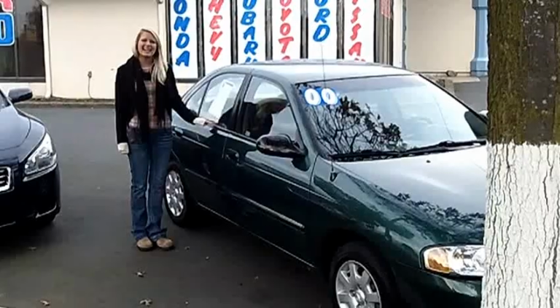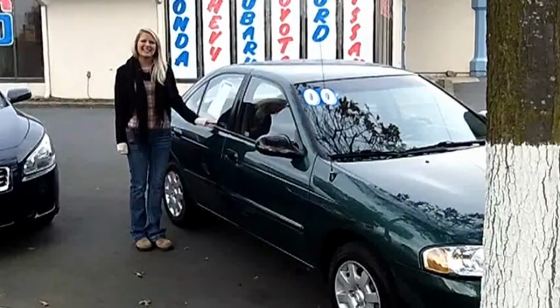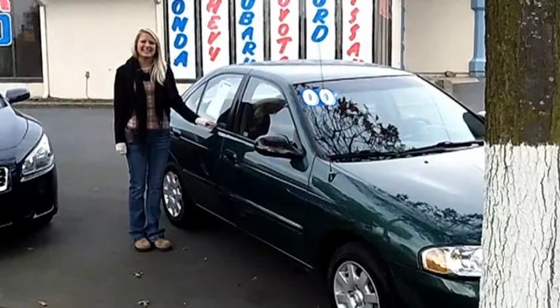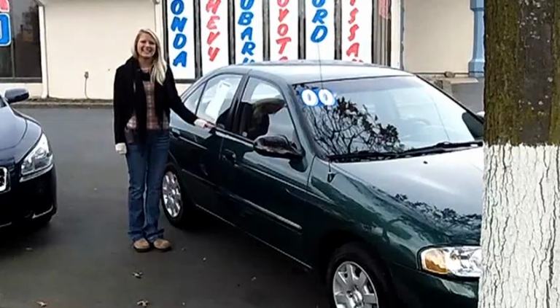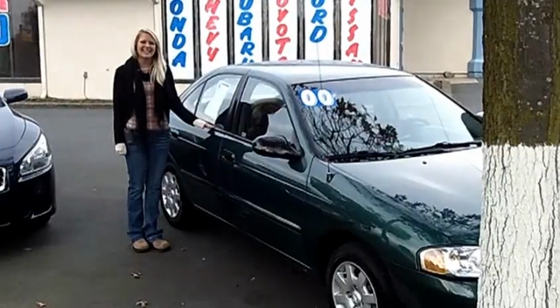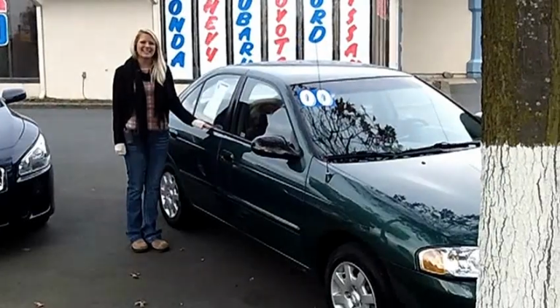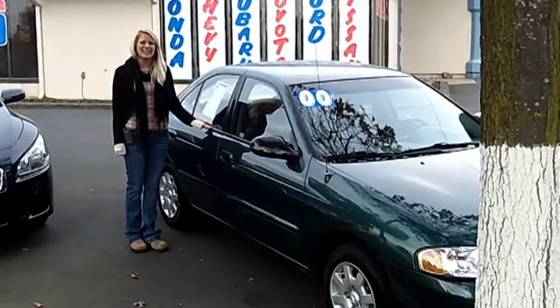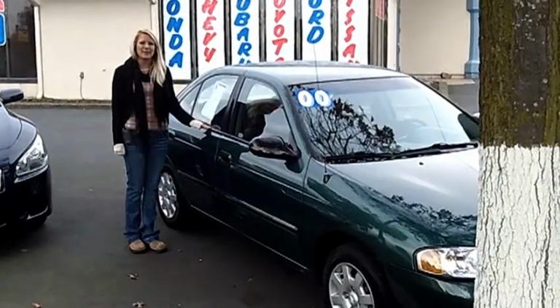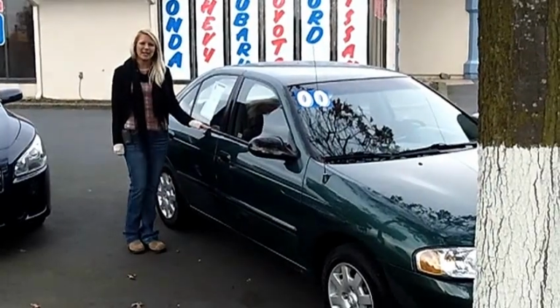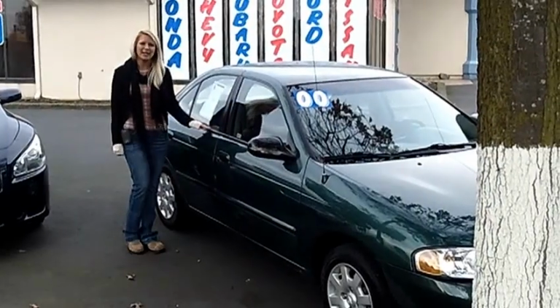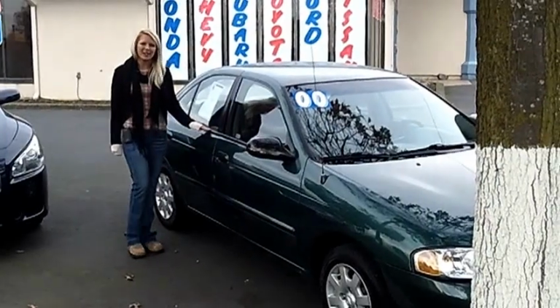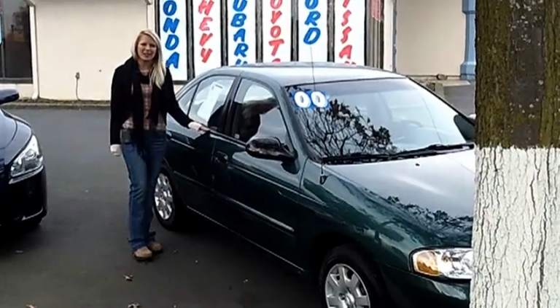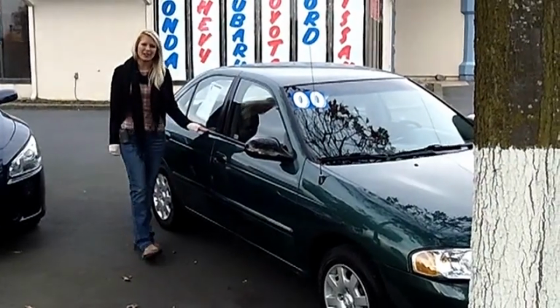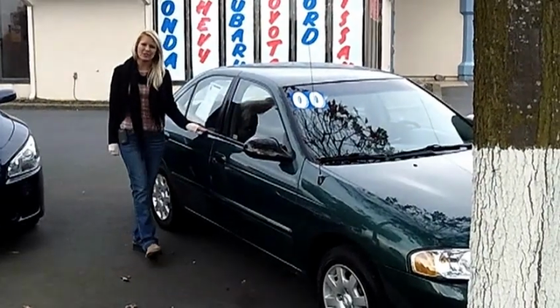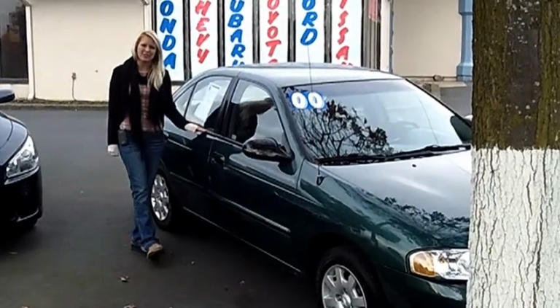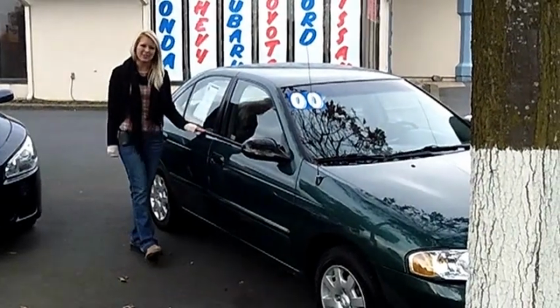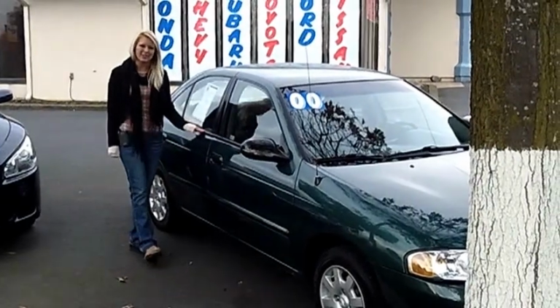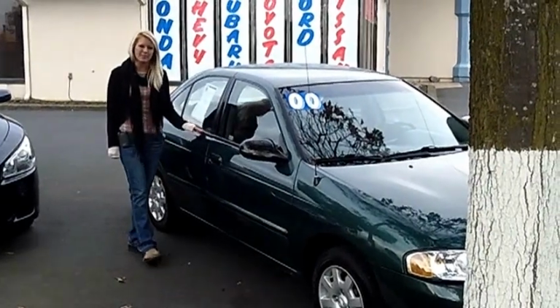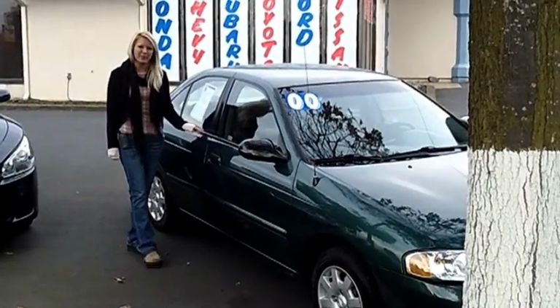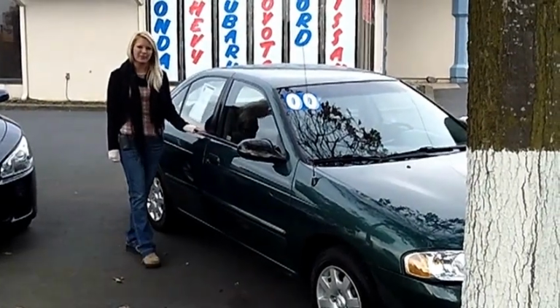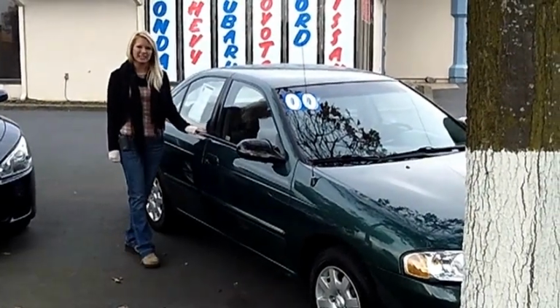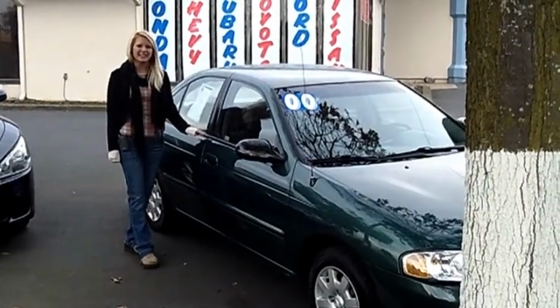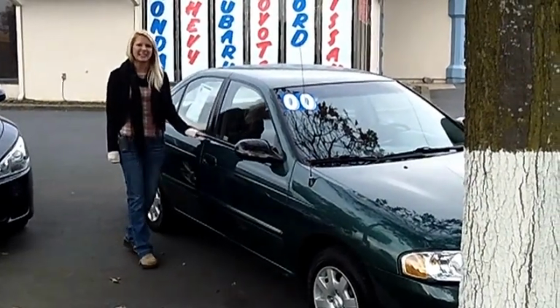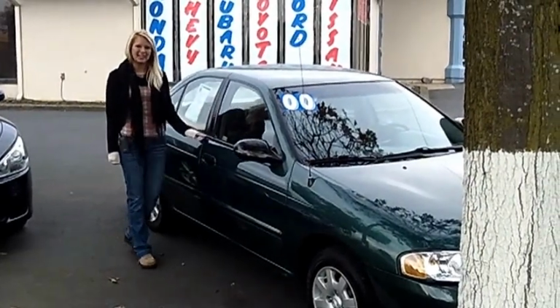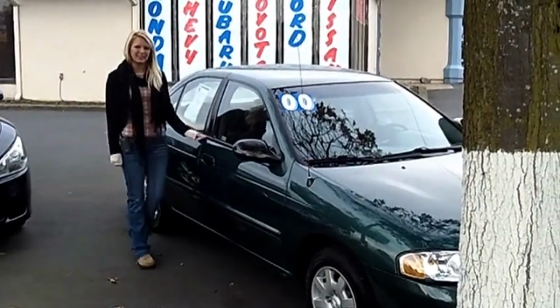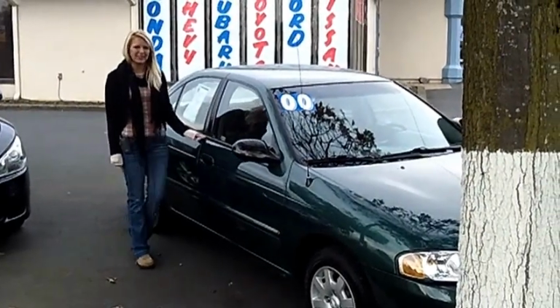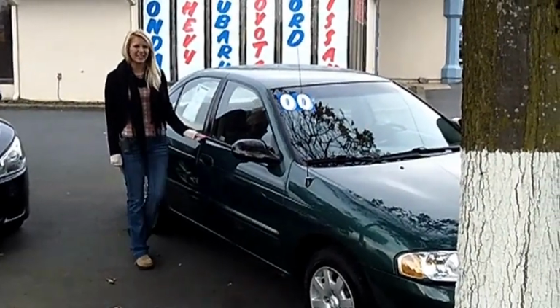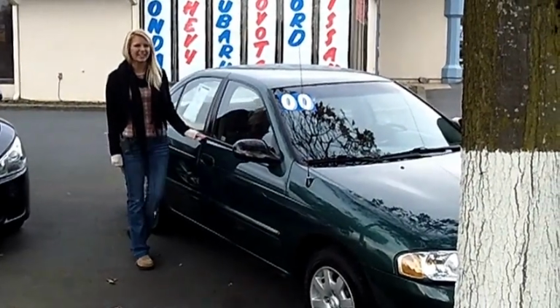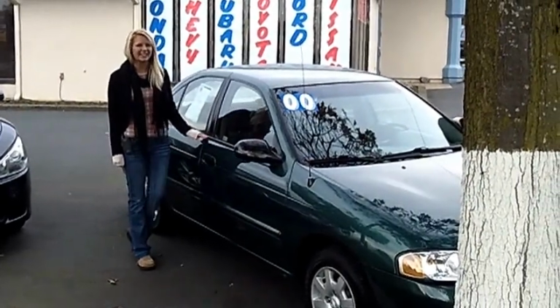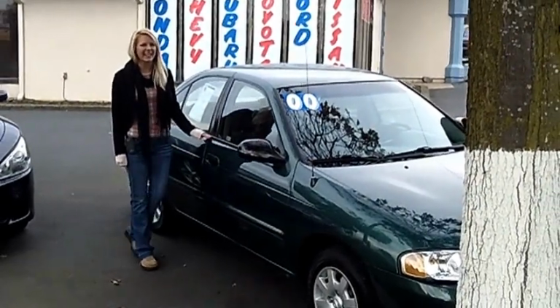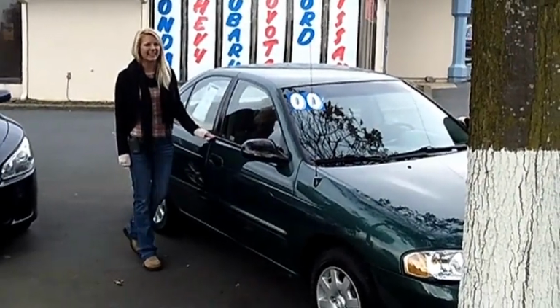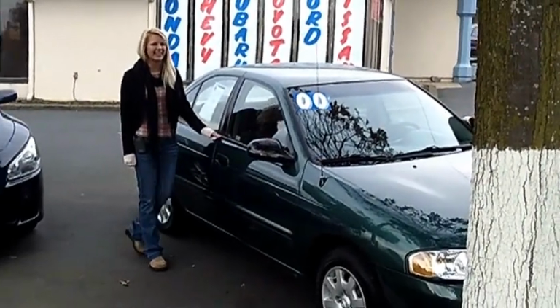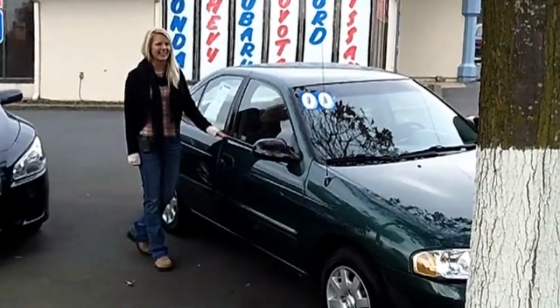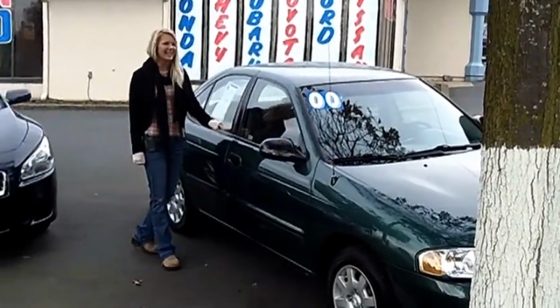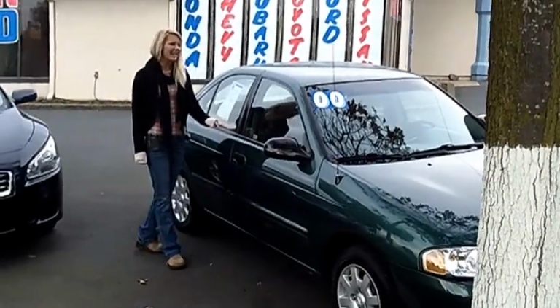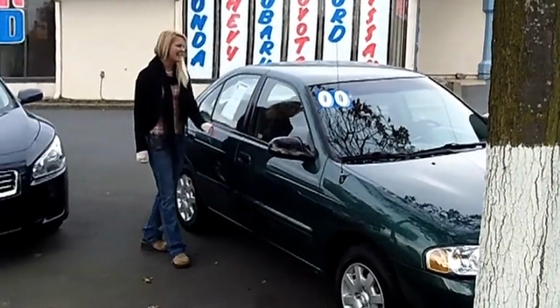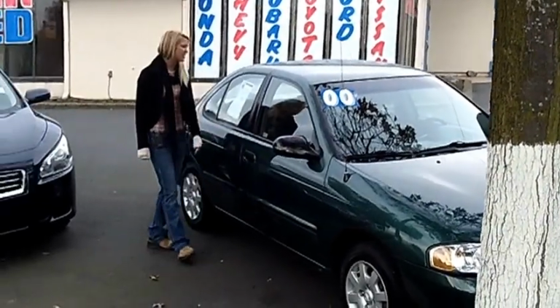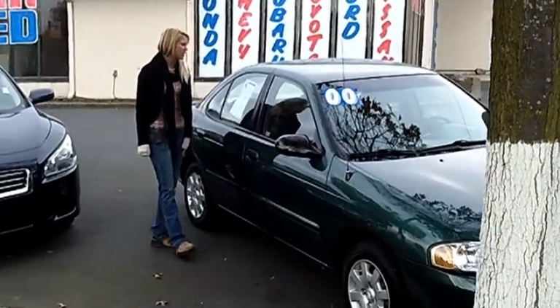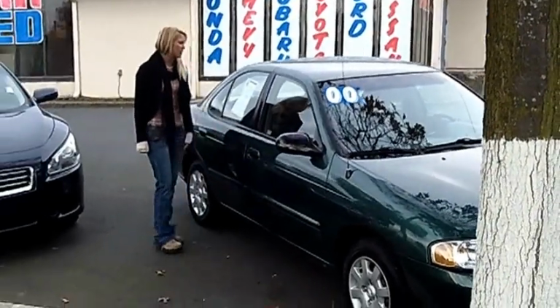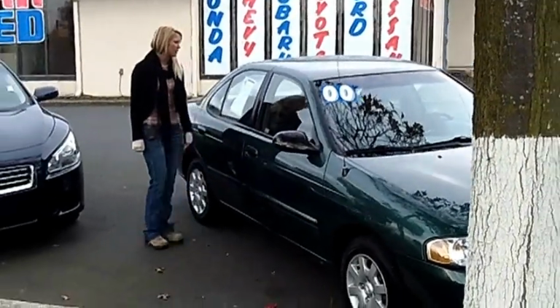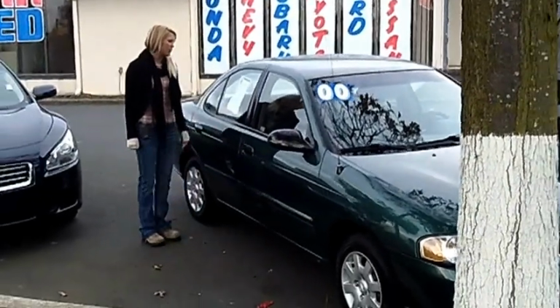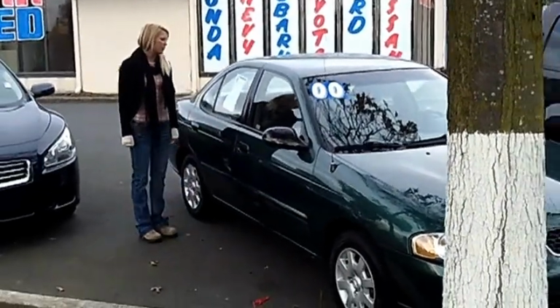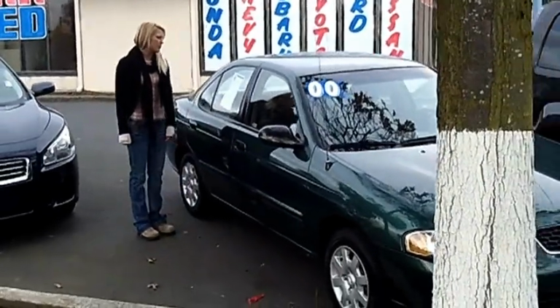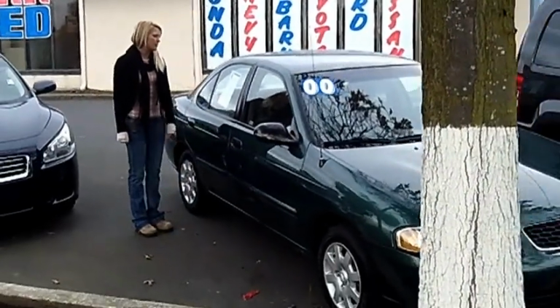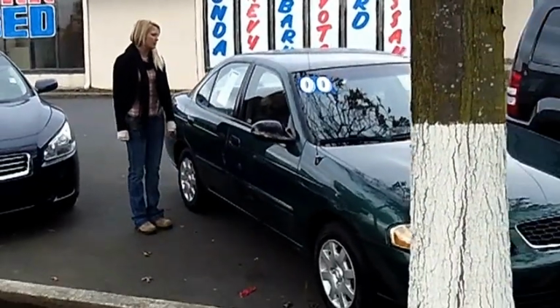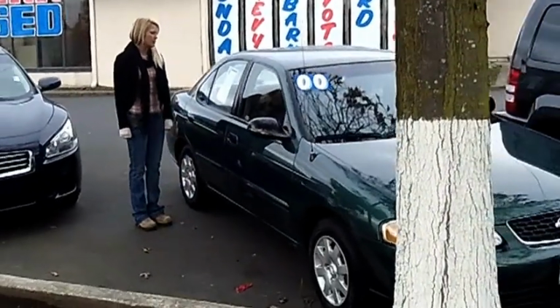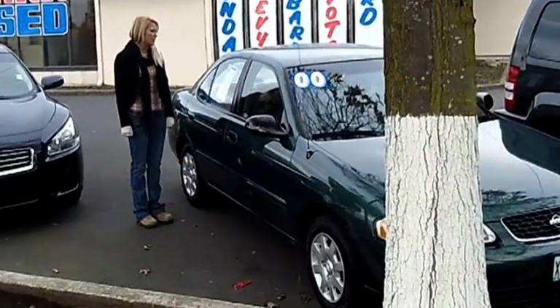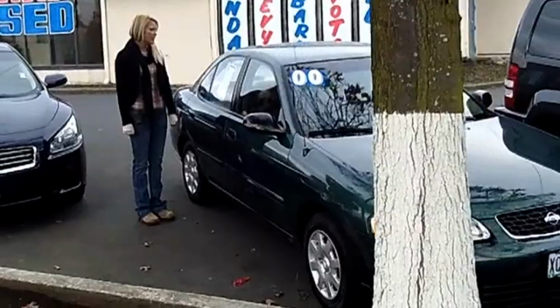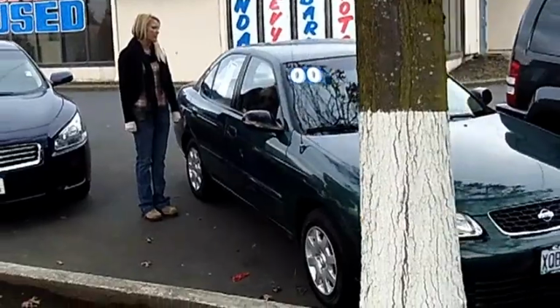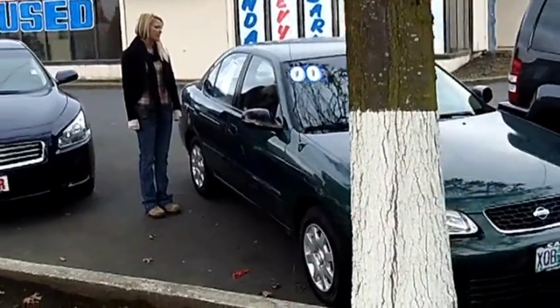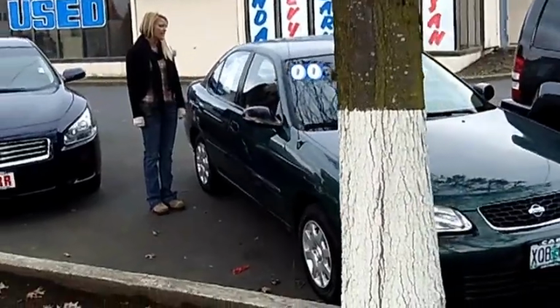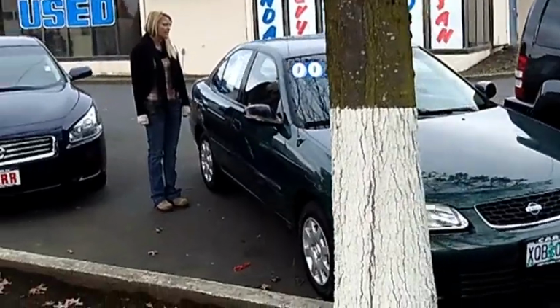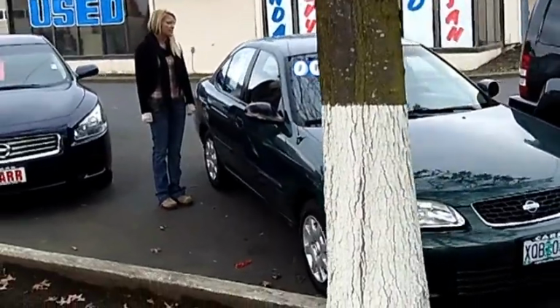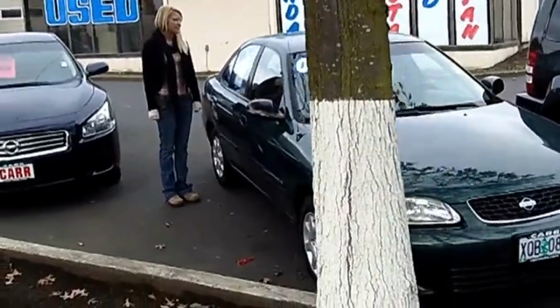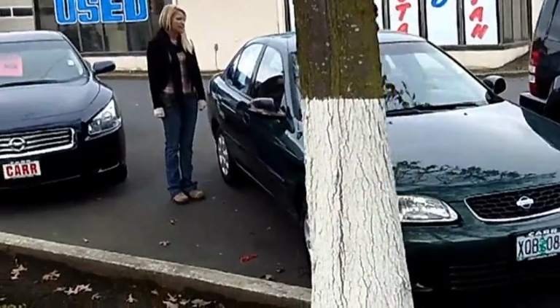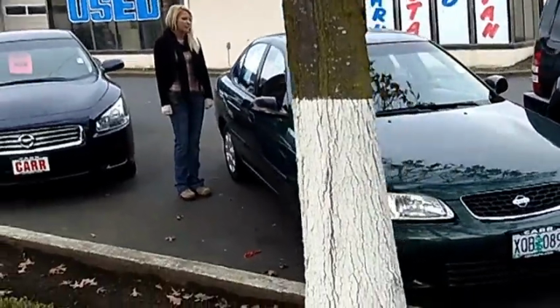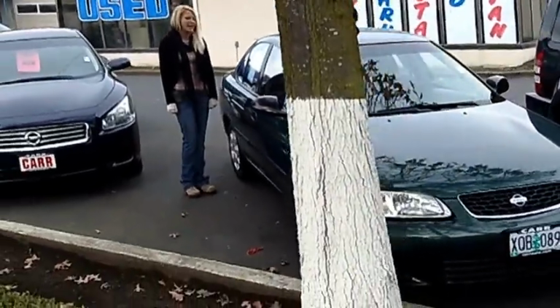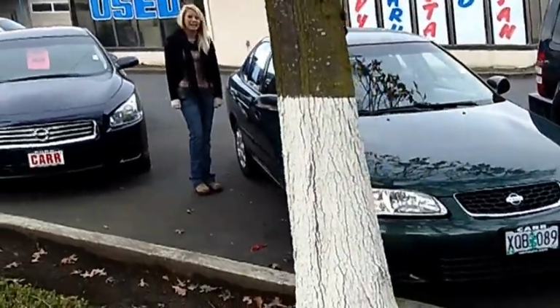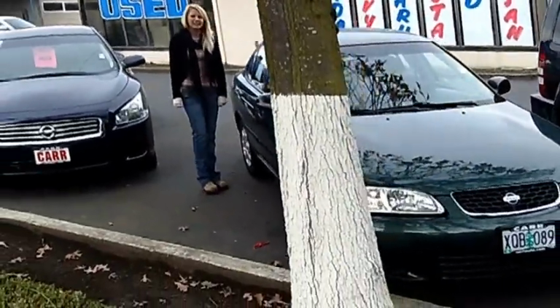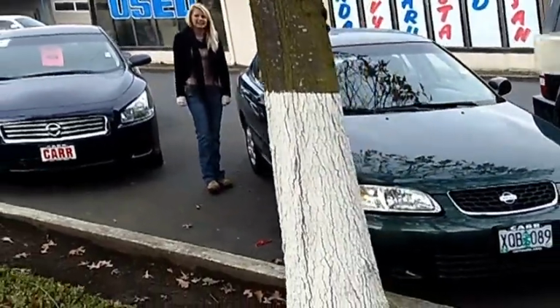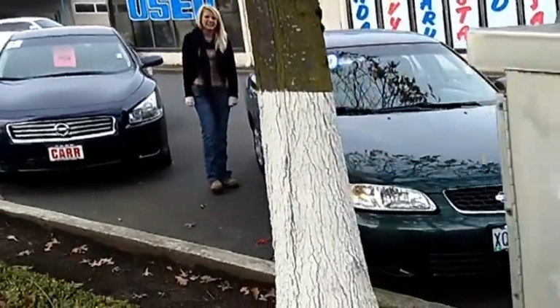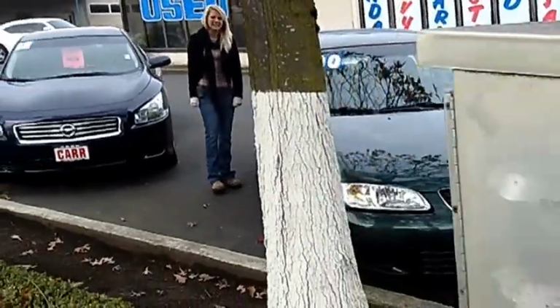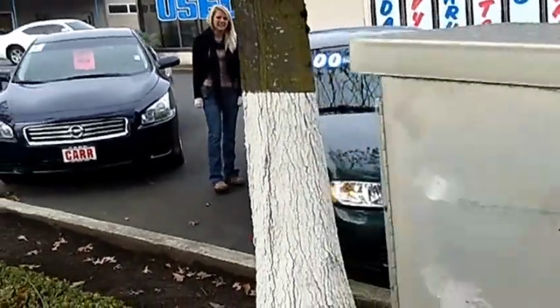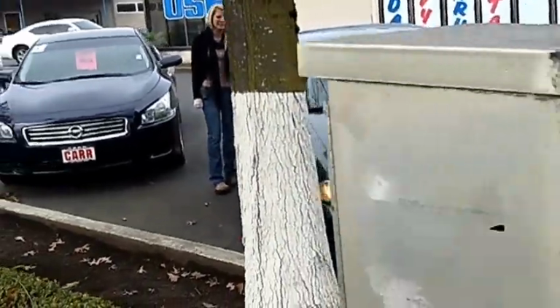Hi, this is Lacey. I'm here at Car Used Cars in Beaverton. Thanks for clicking on that link. This is your virtual tour of the 2000 Nissan Sentra XE.